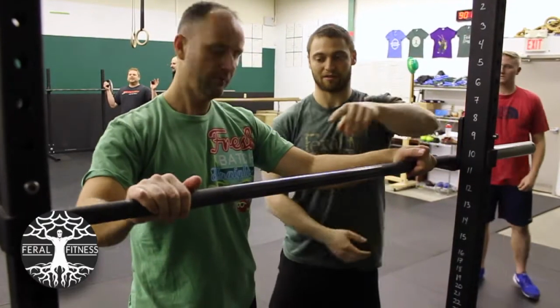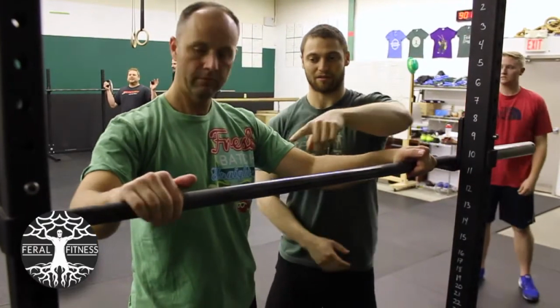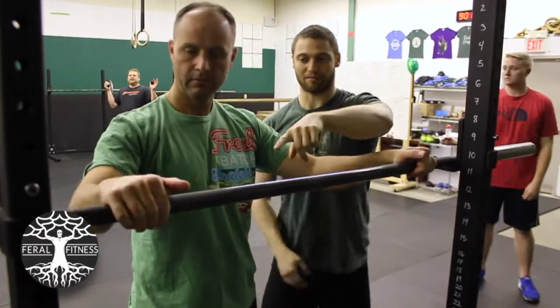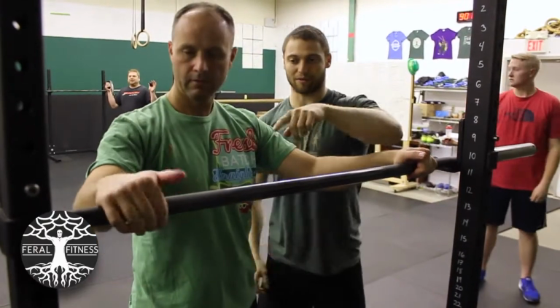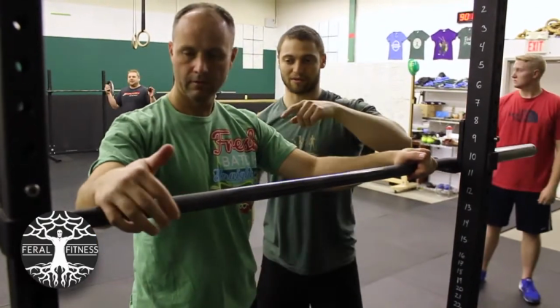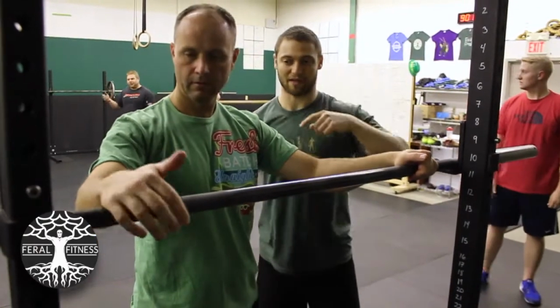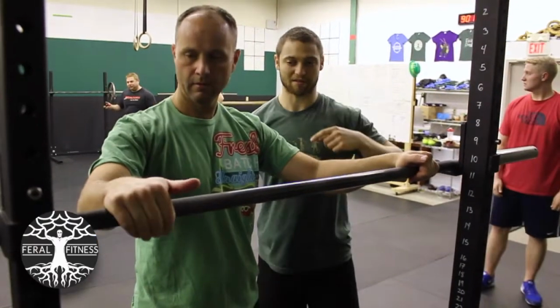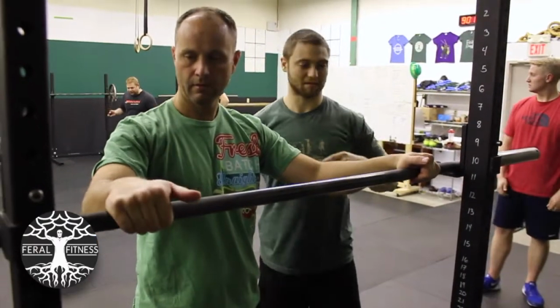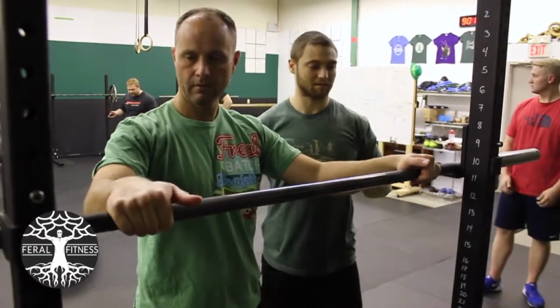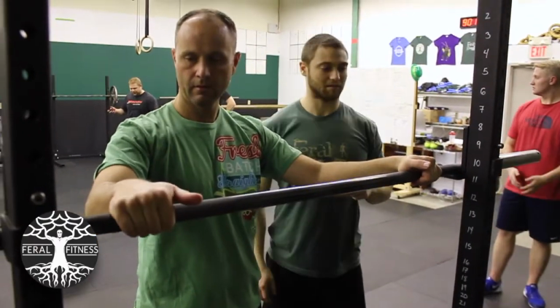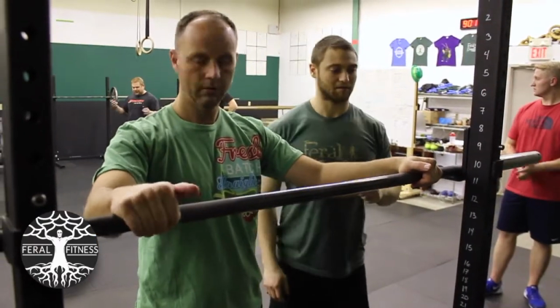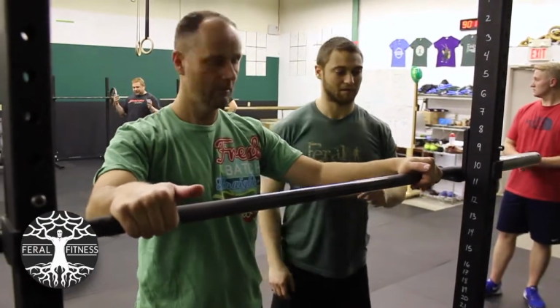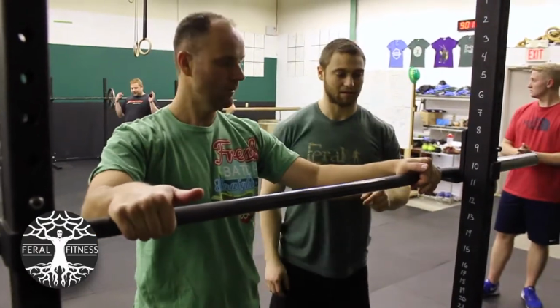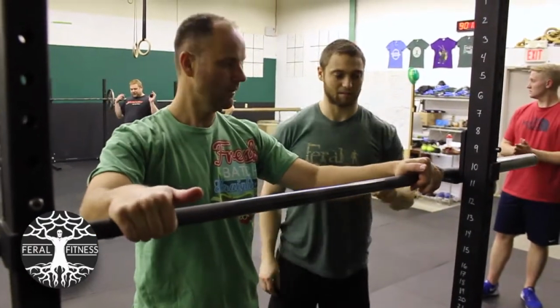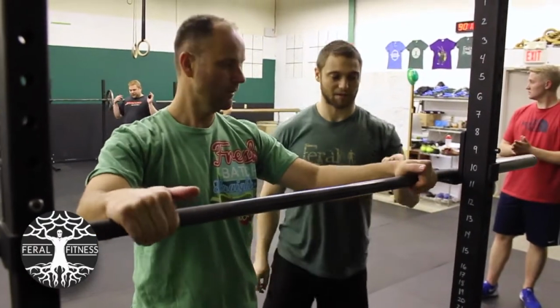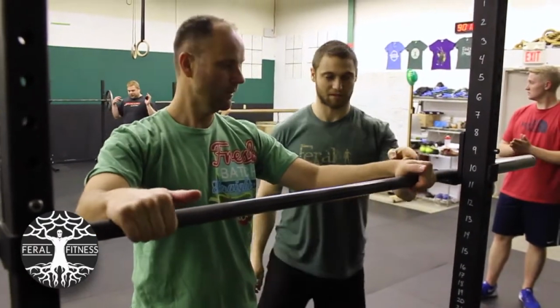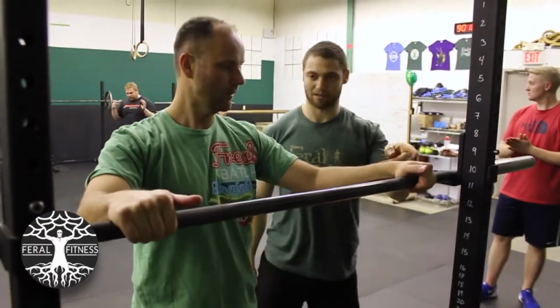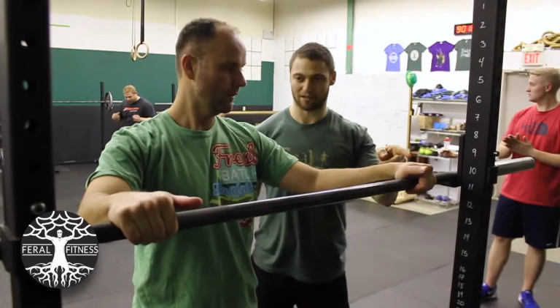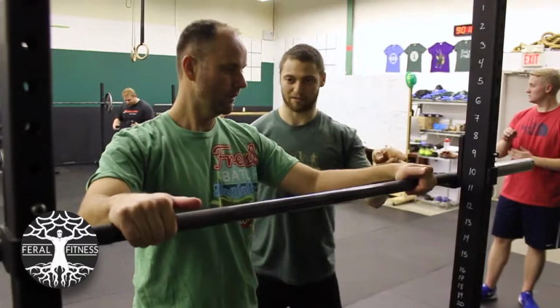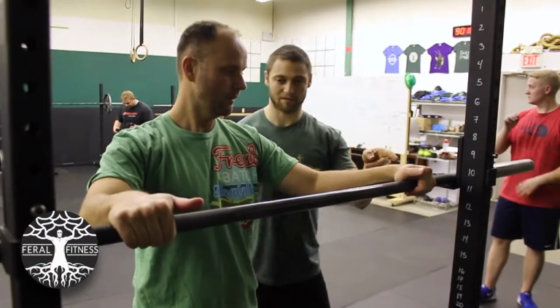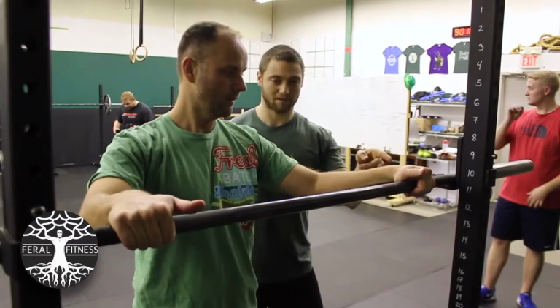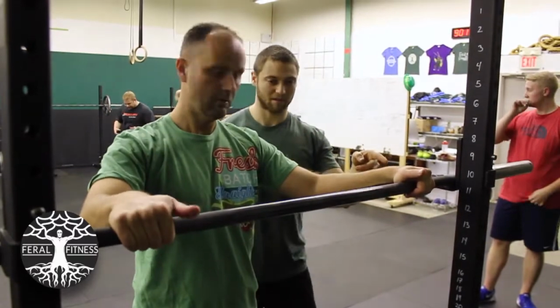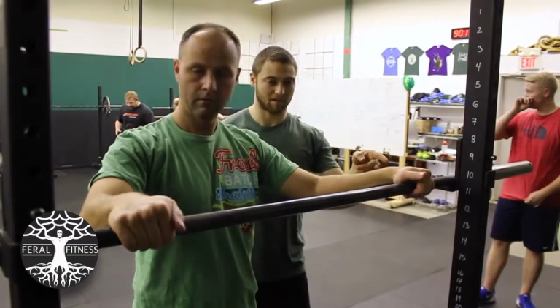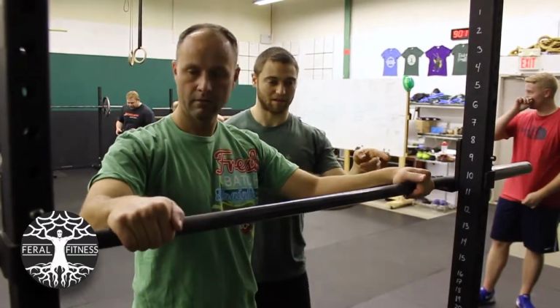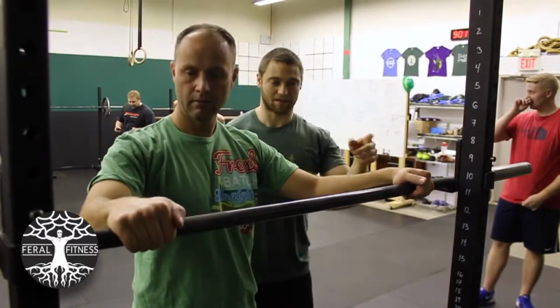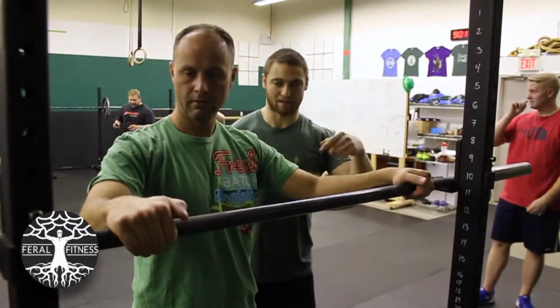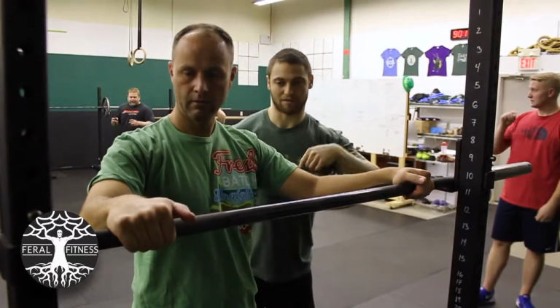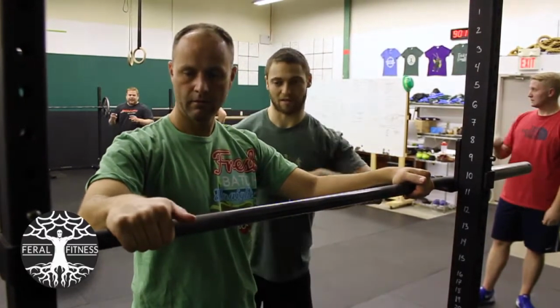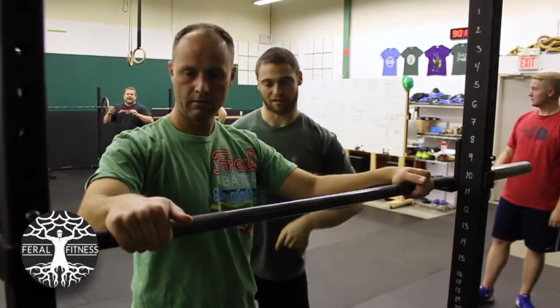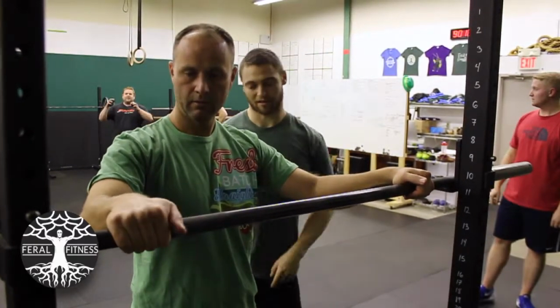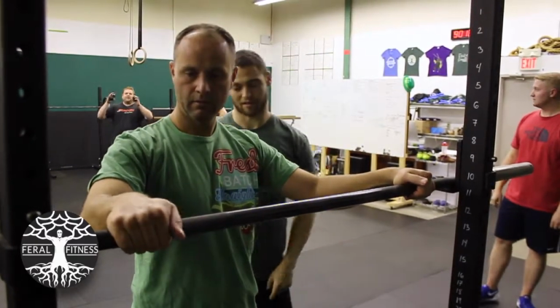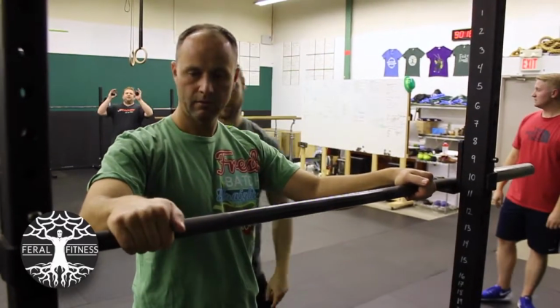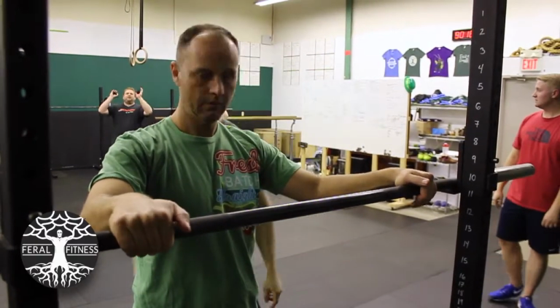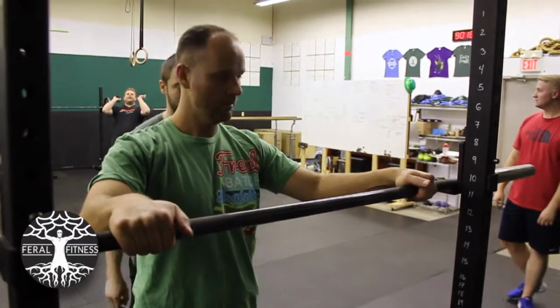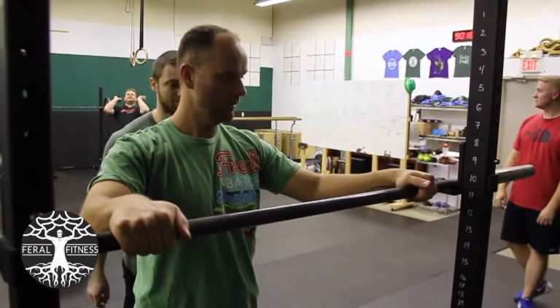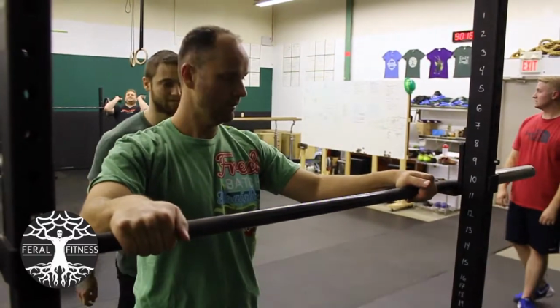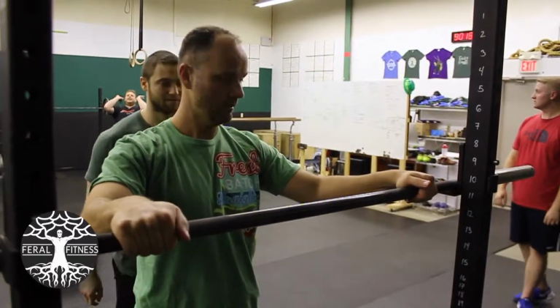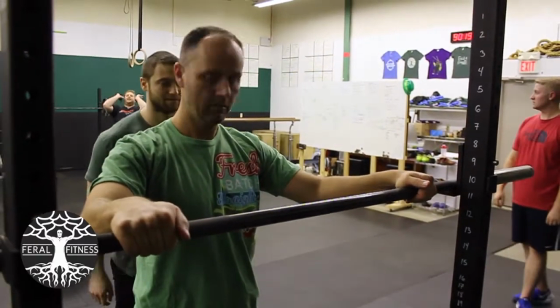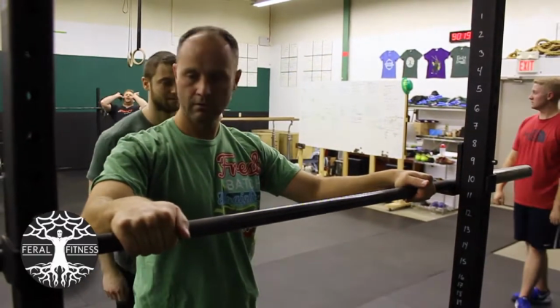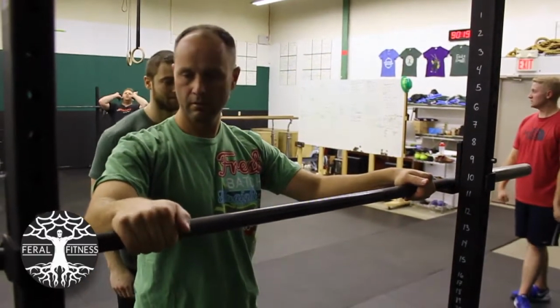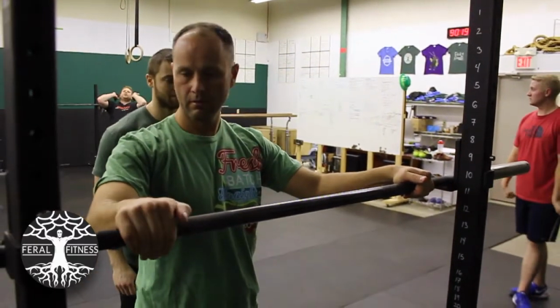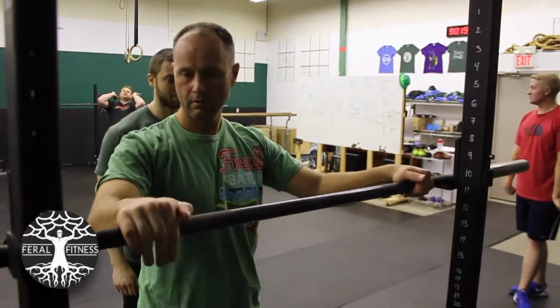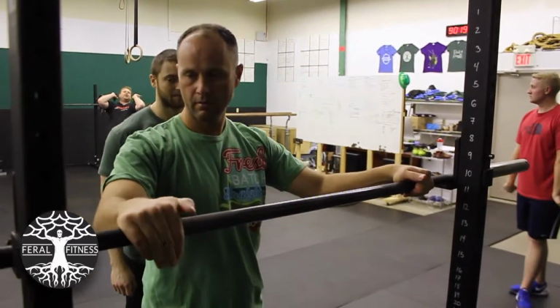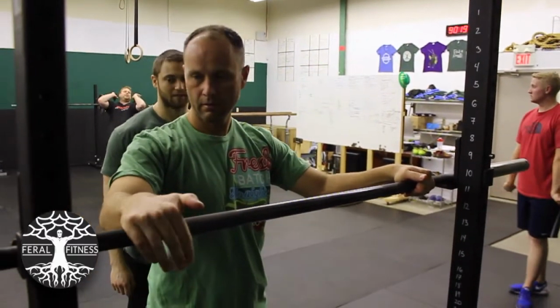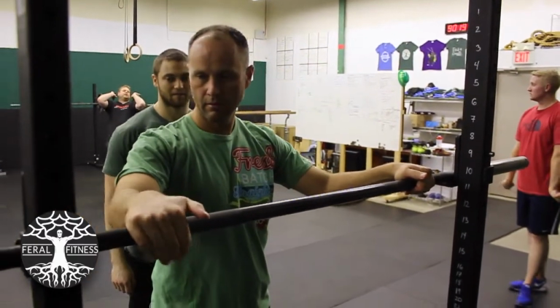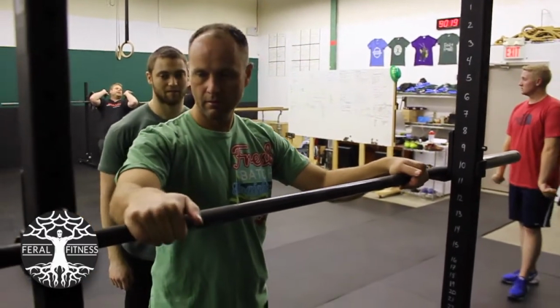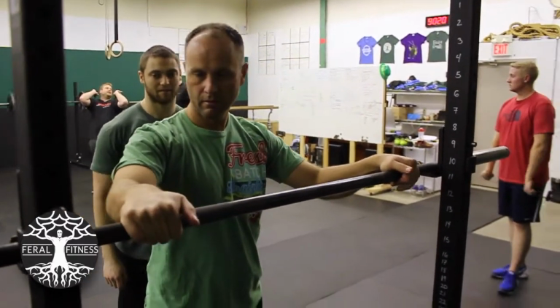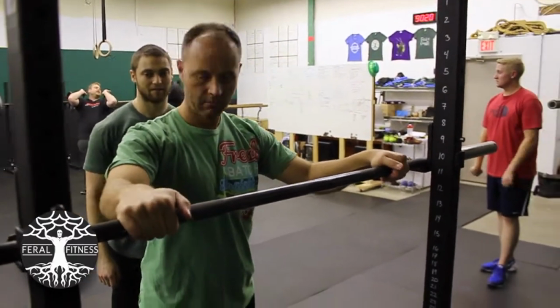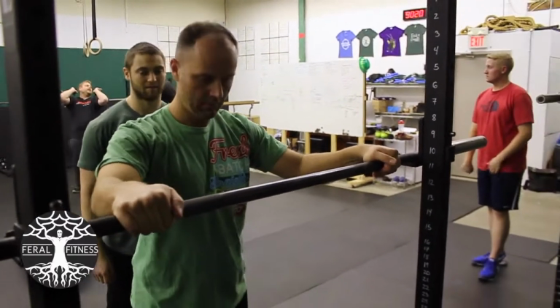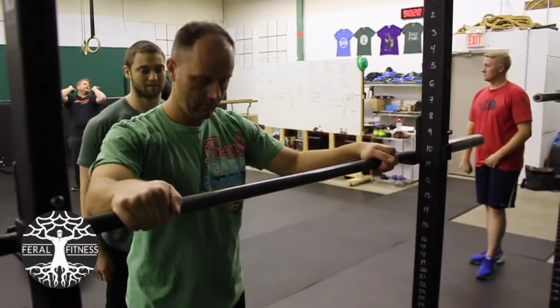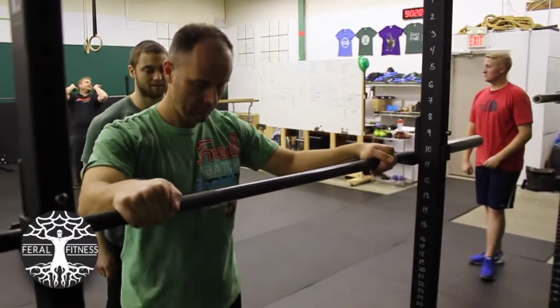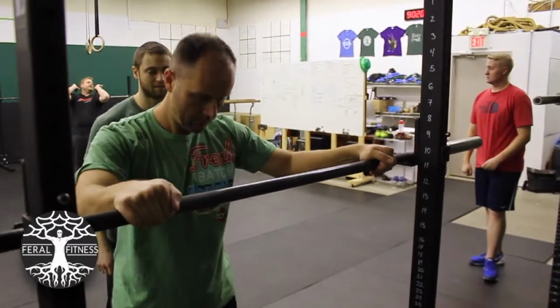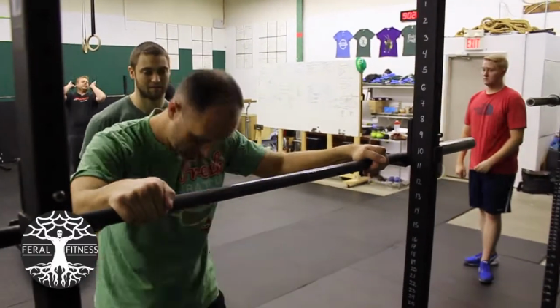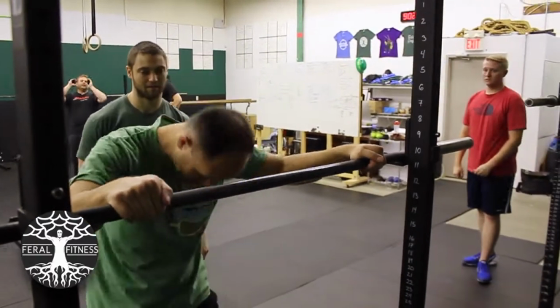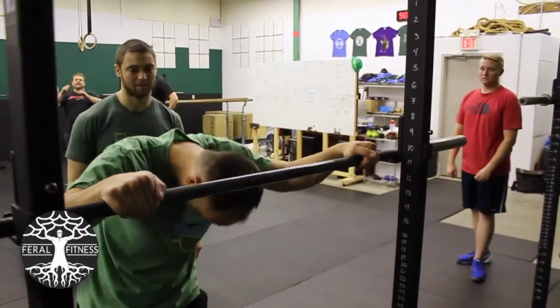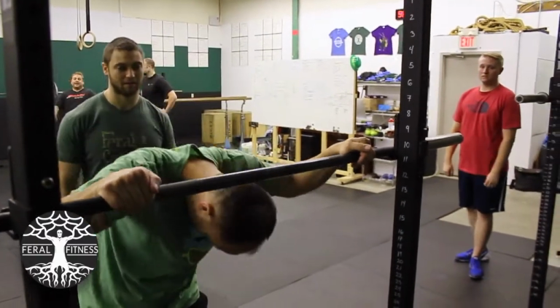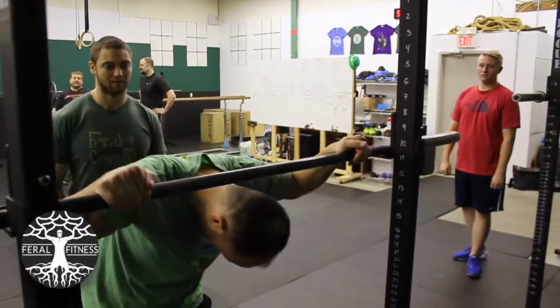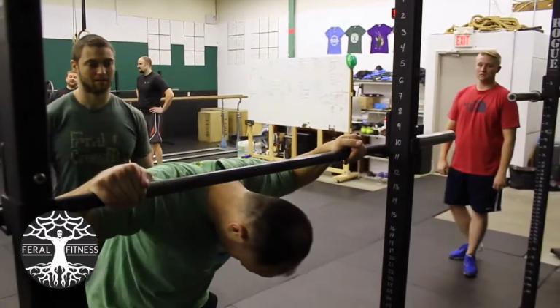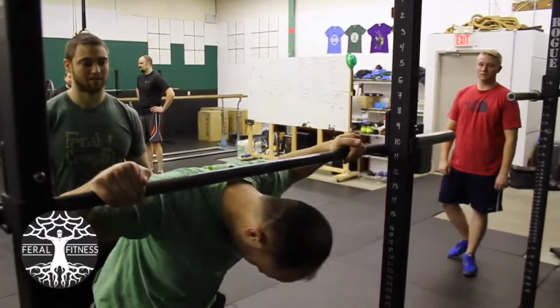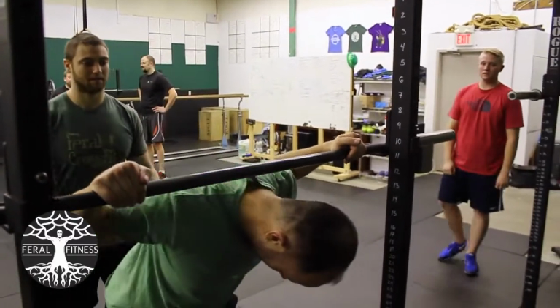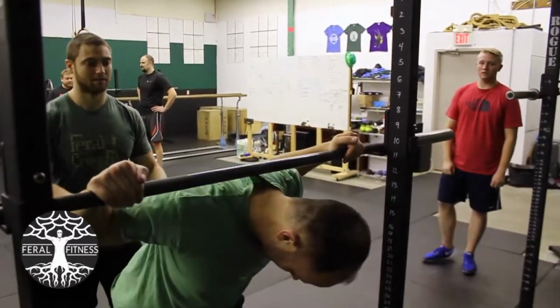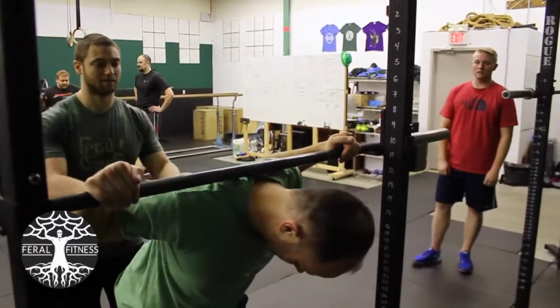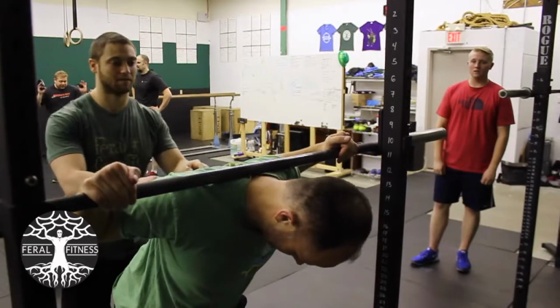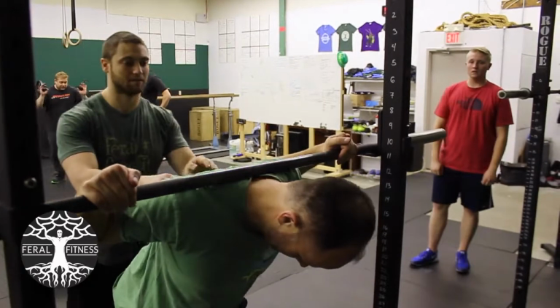All right, do that on both sides. Just make sure it's good, and then do that again. And then you're fighting to keep your elbows up. It's different.